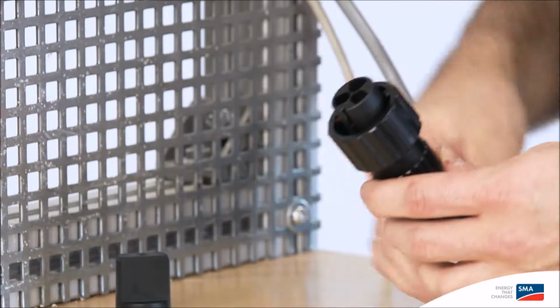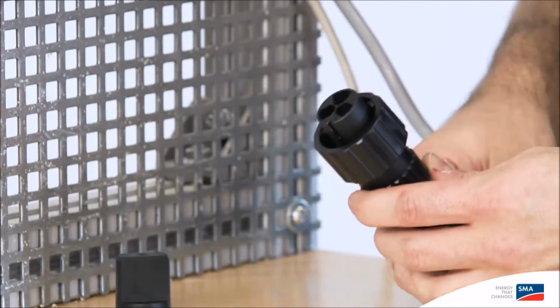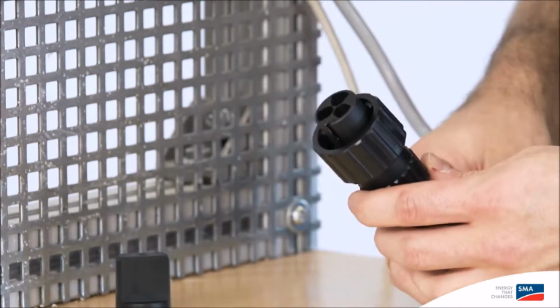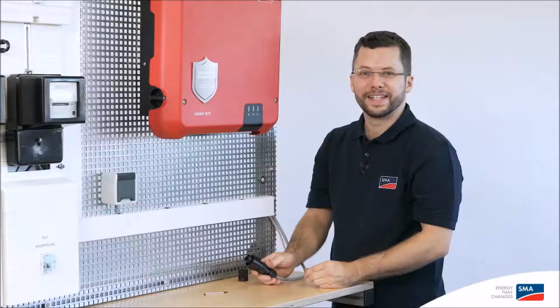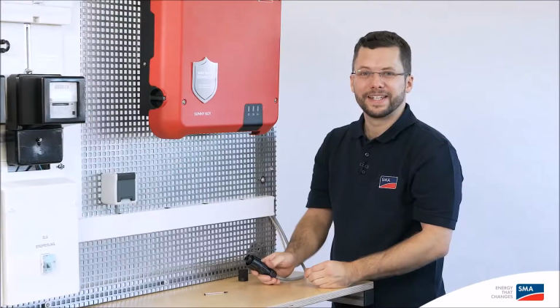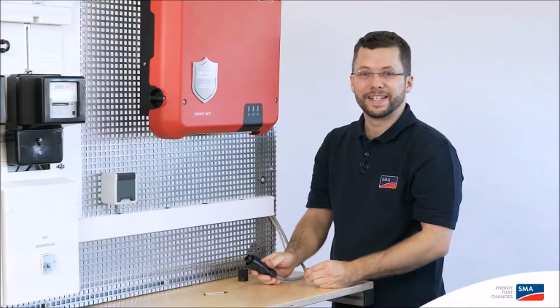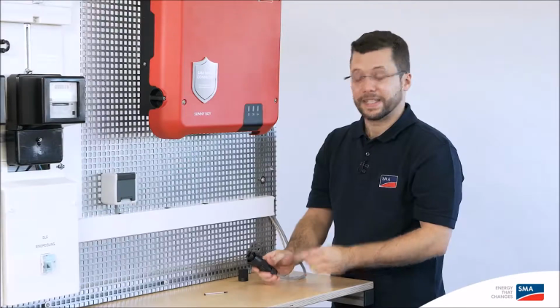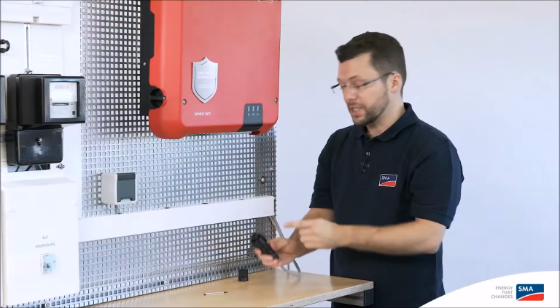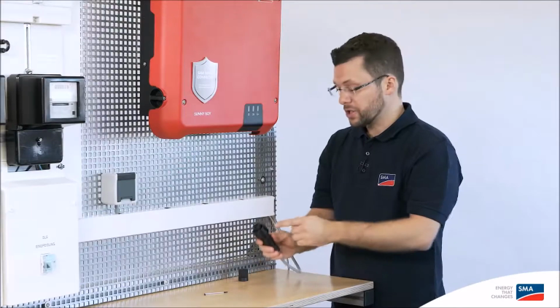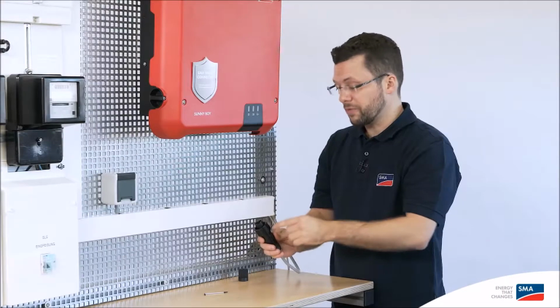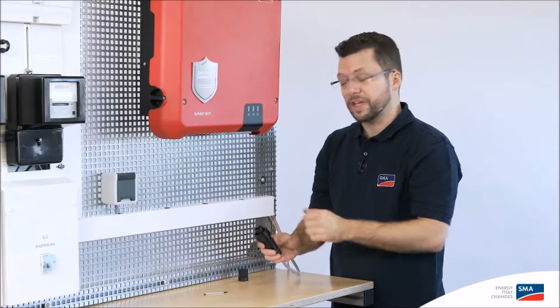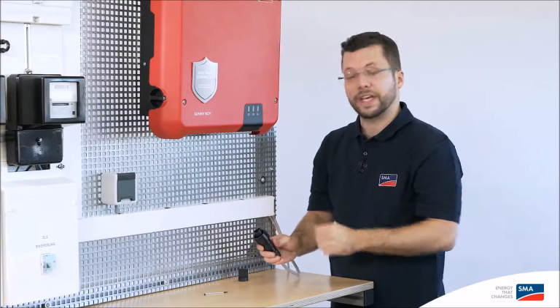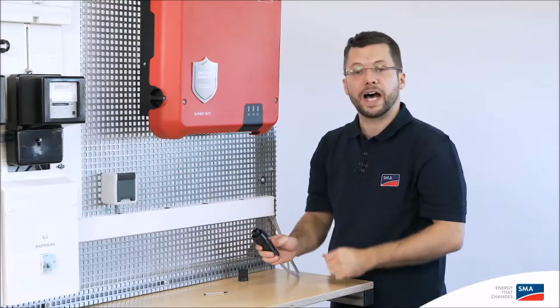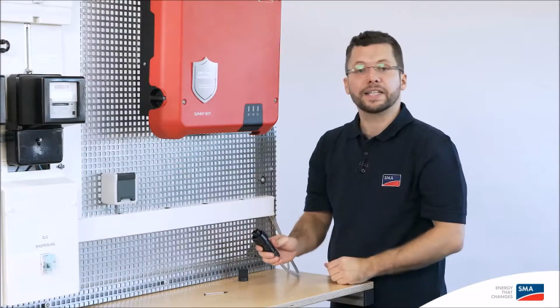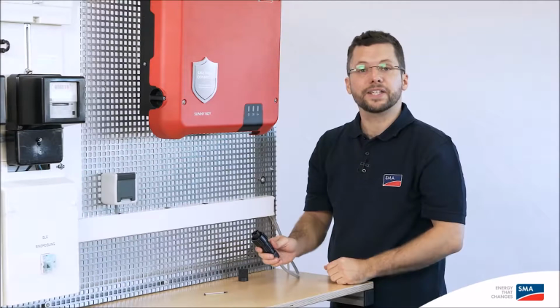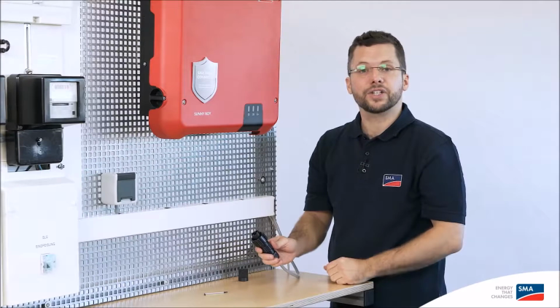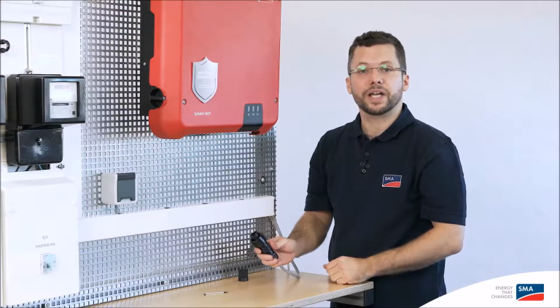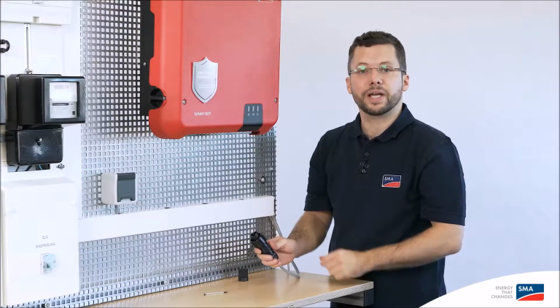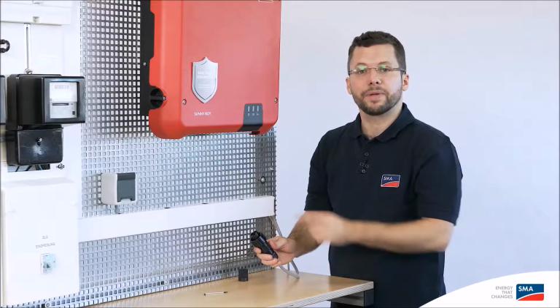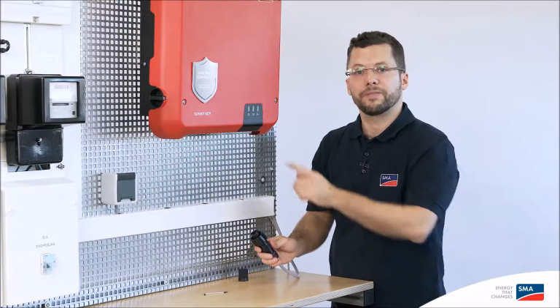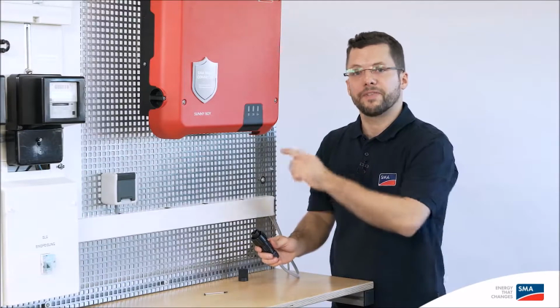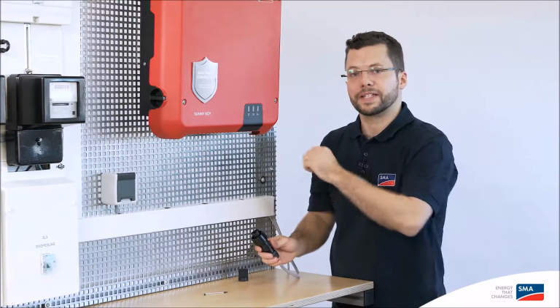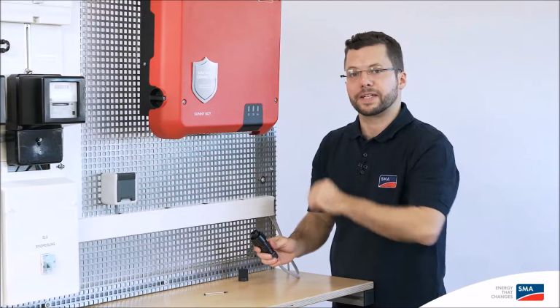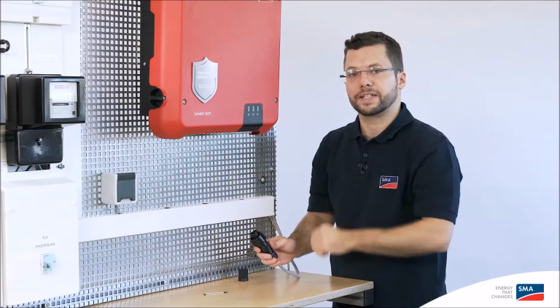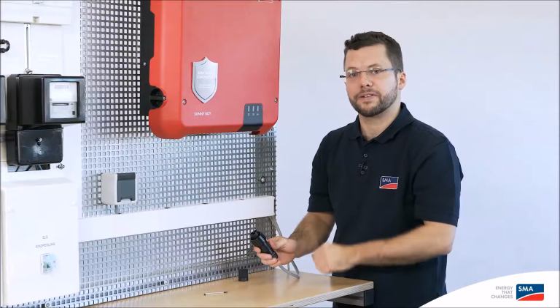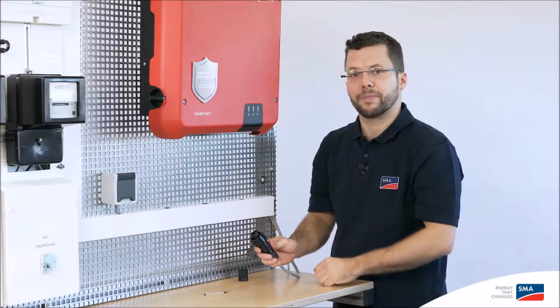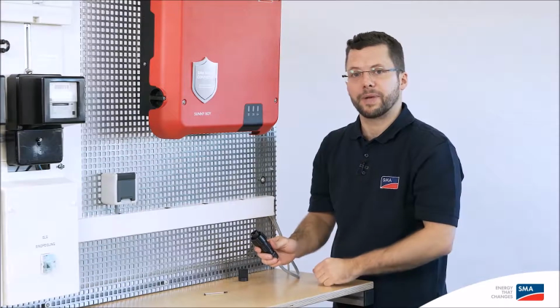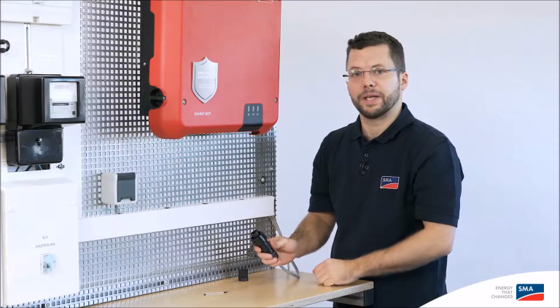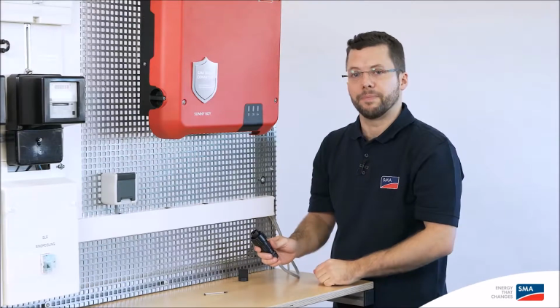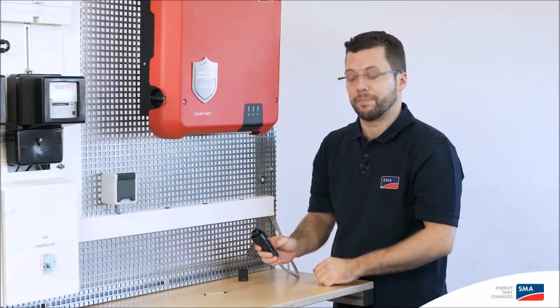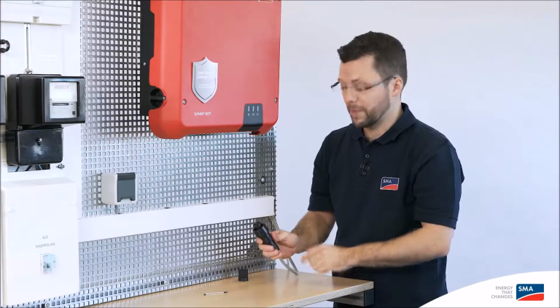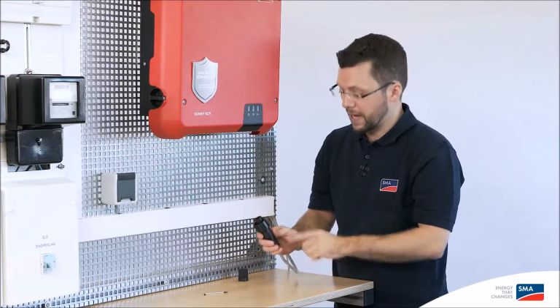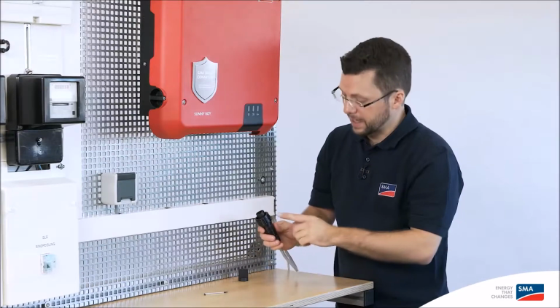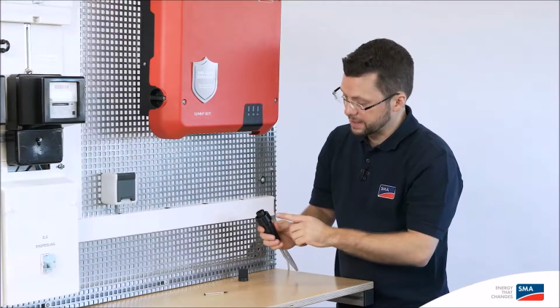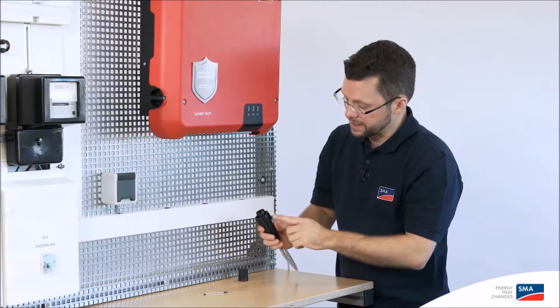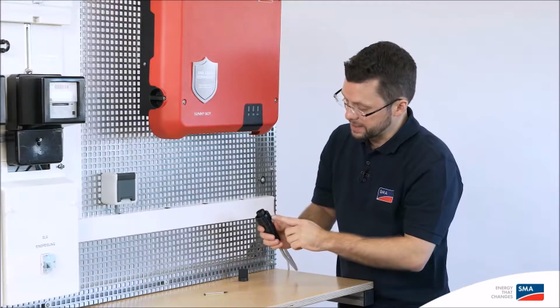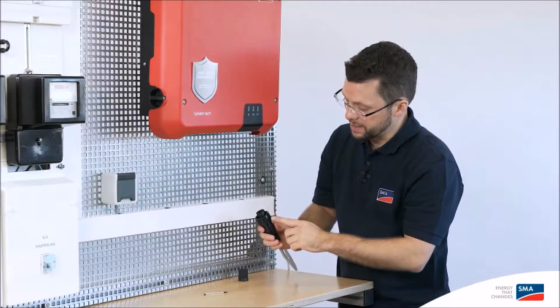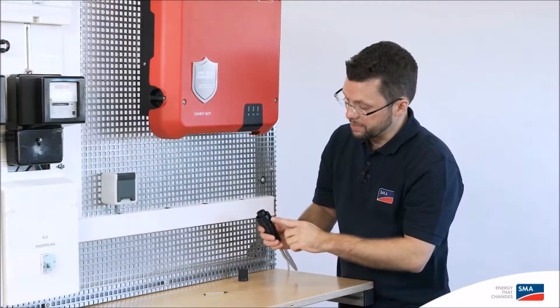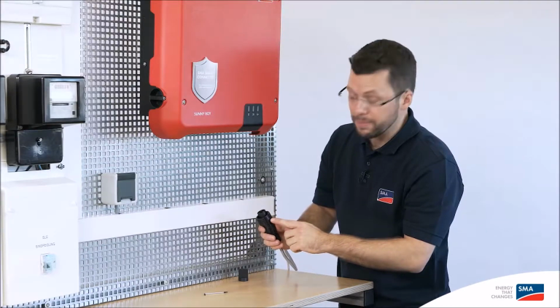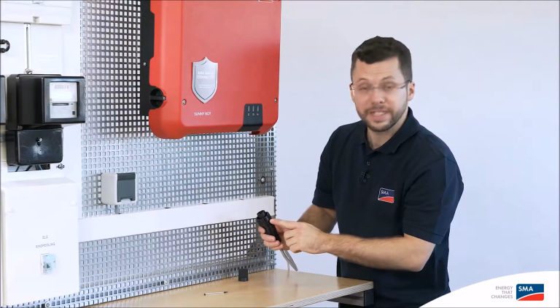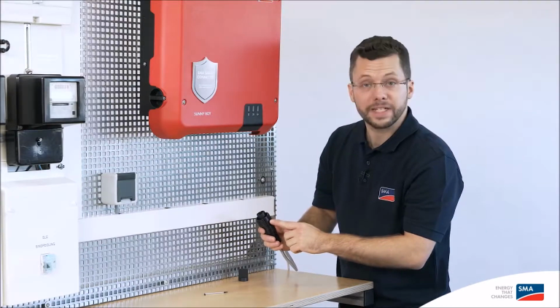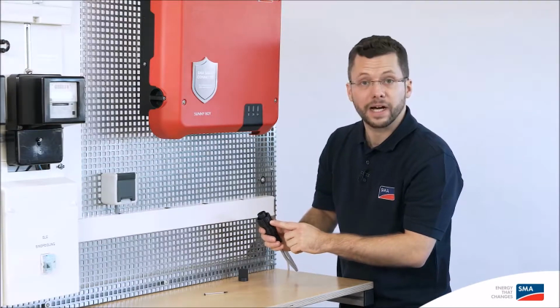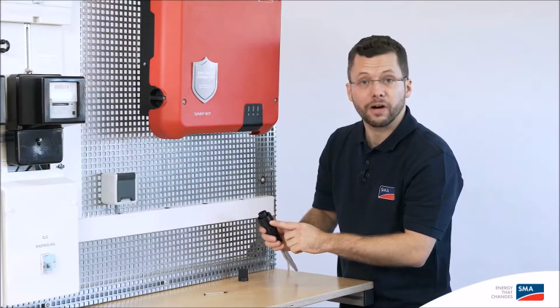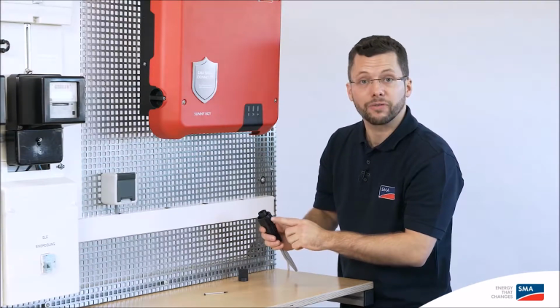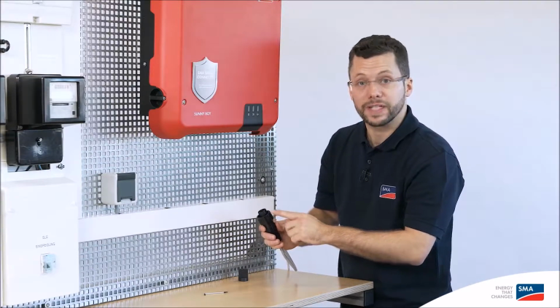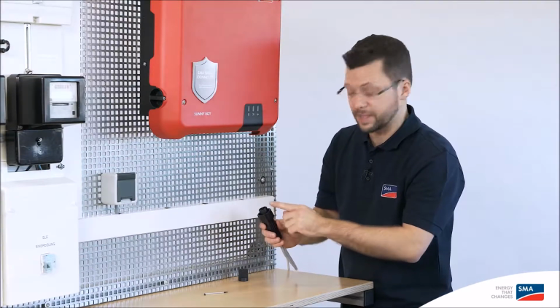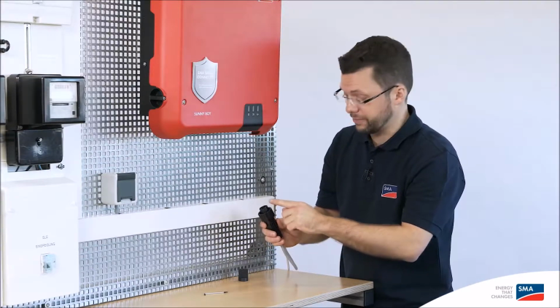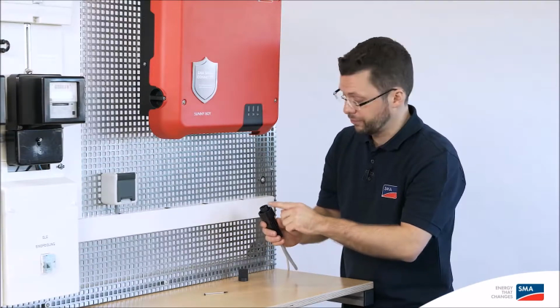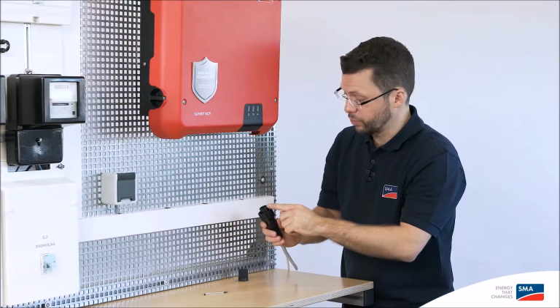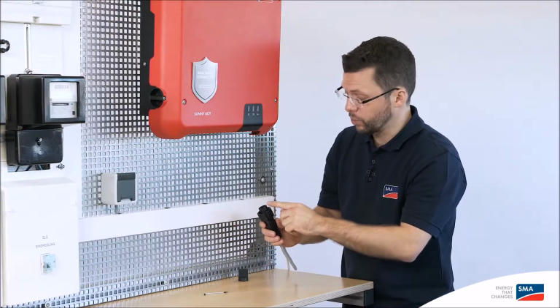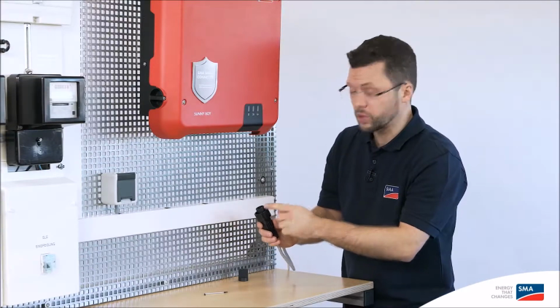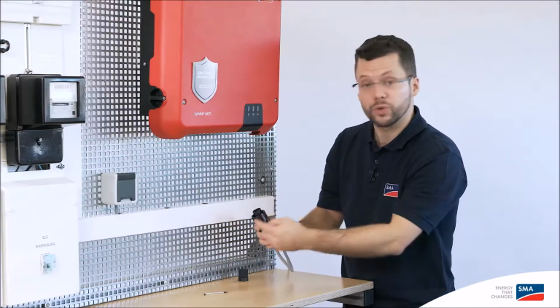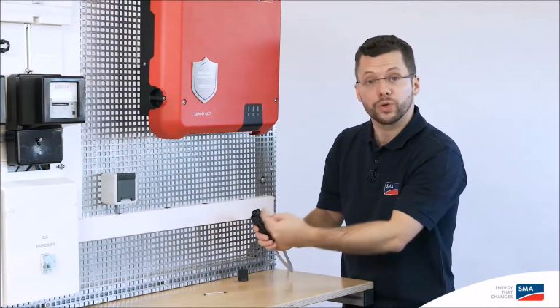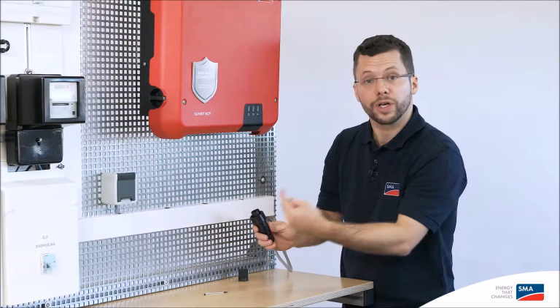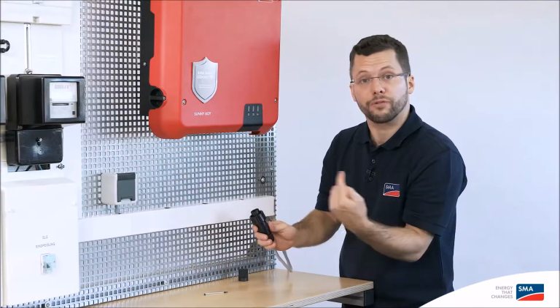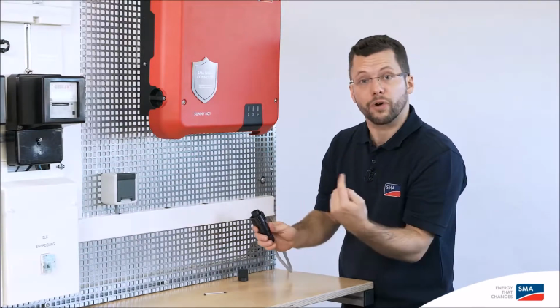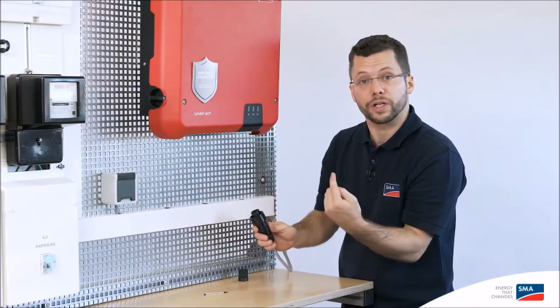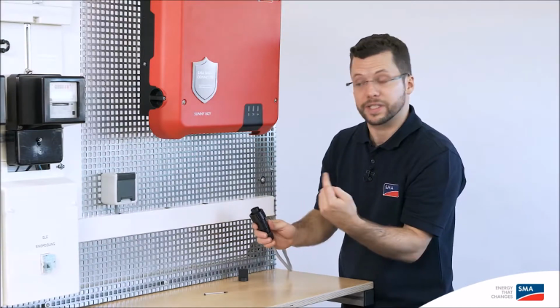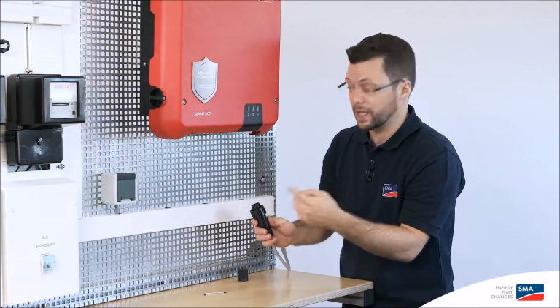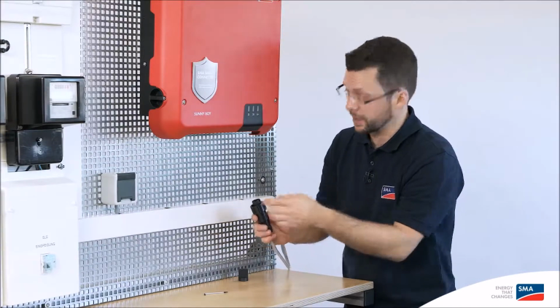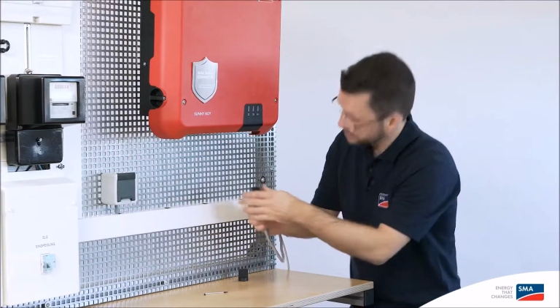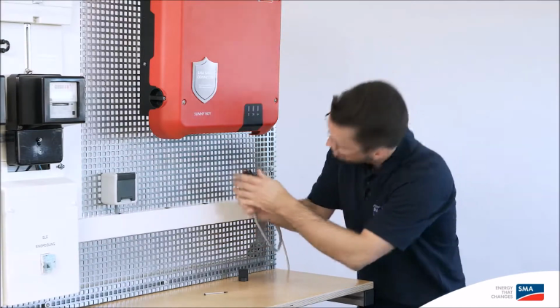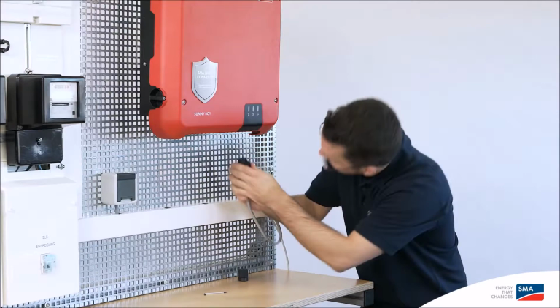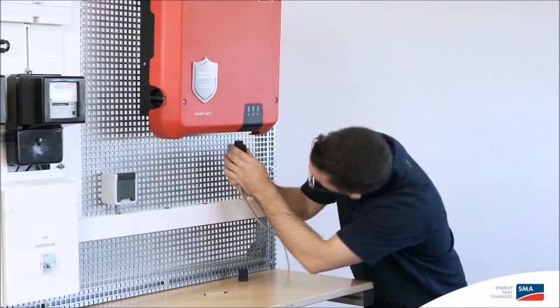Now we can connect the AC plug to the inverter. When doing so, please ensure that the keyway is facing forward.